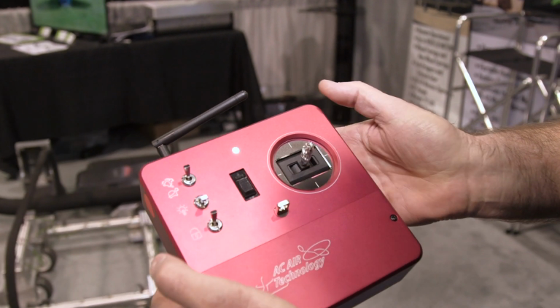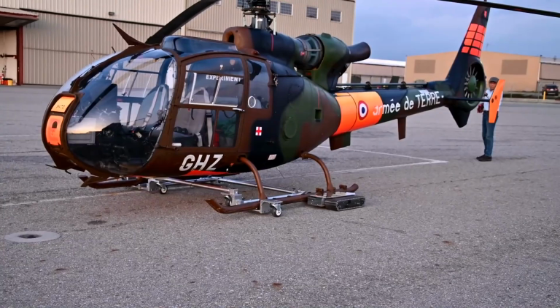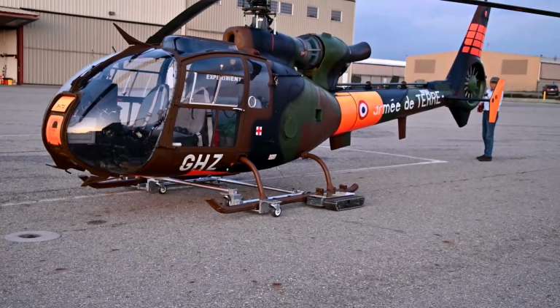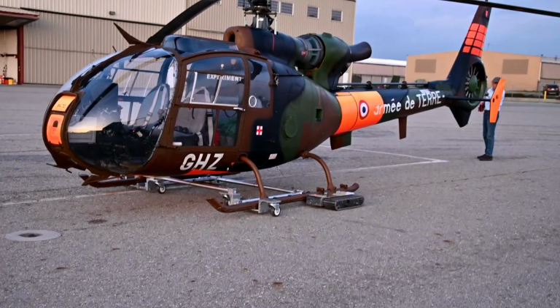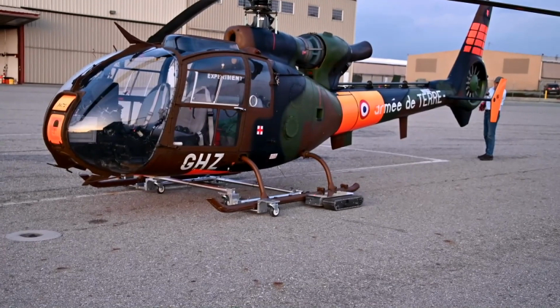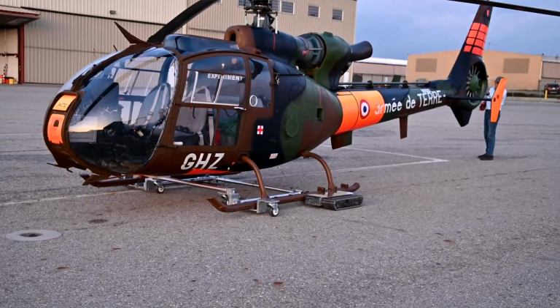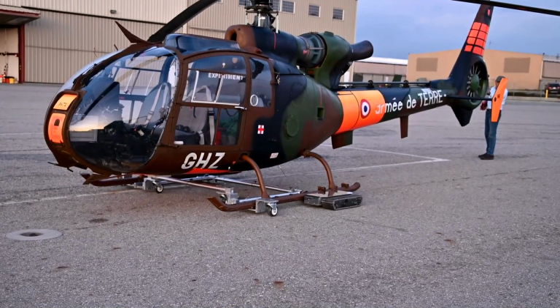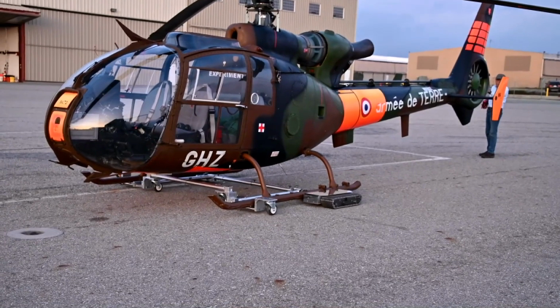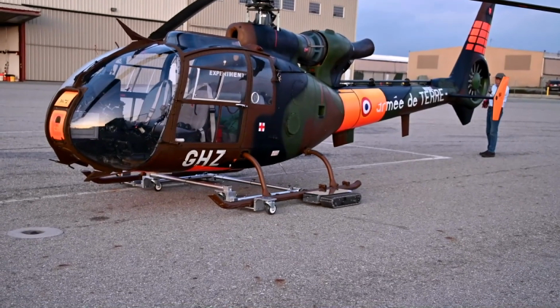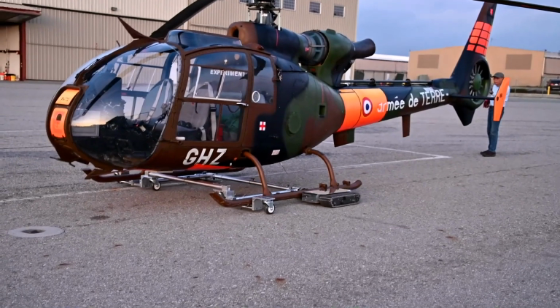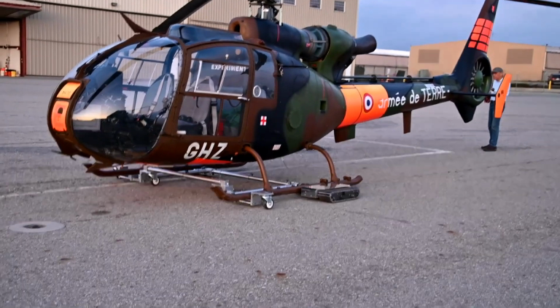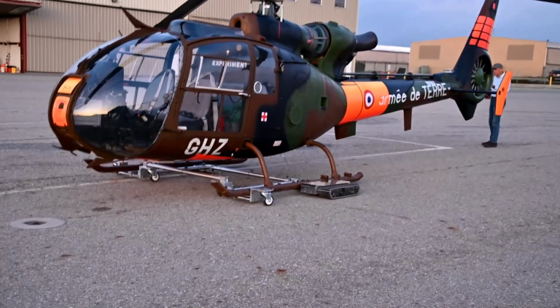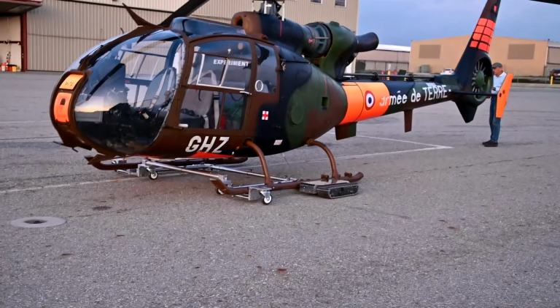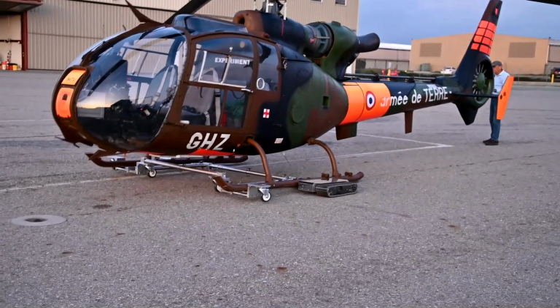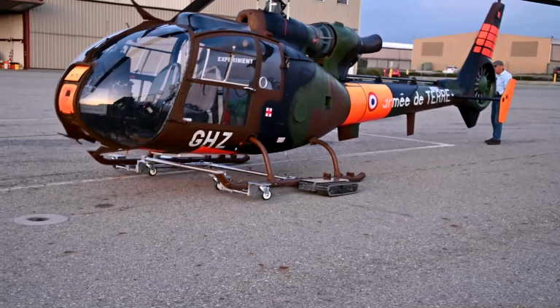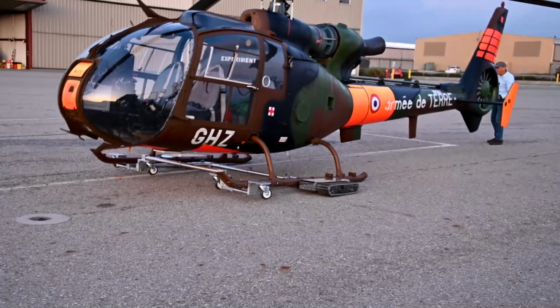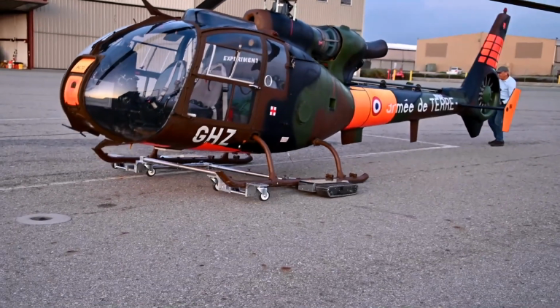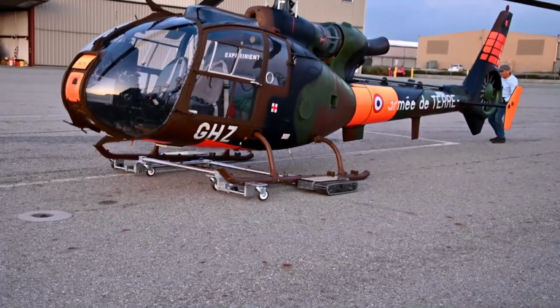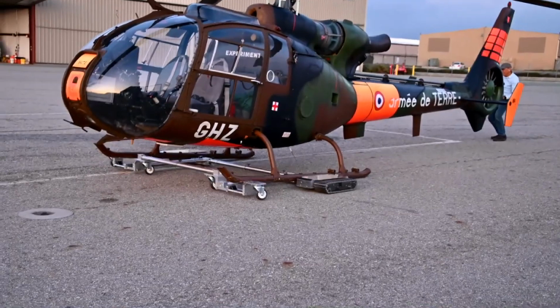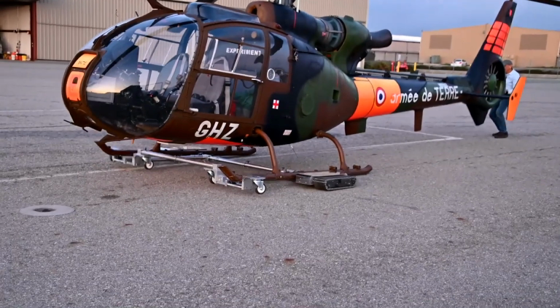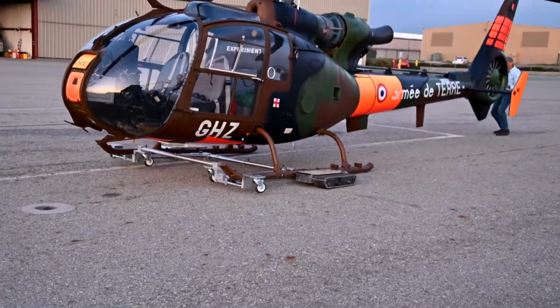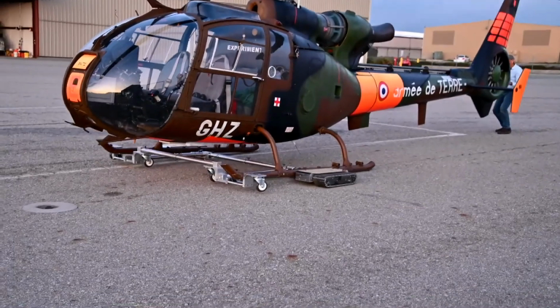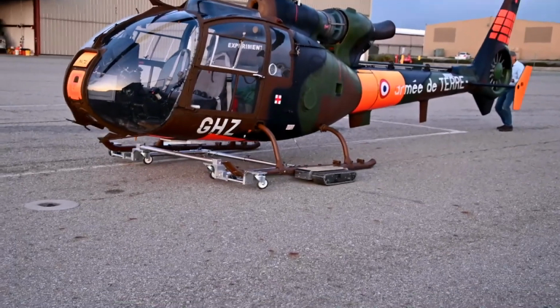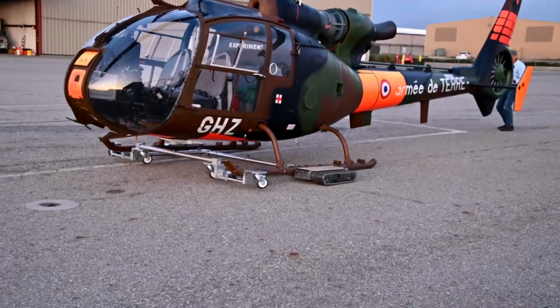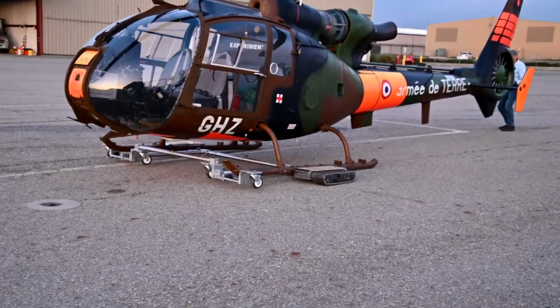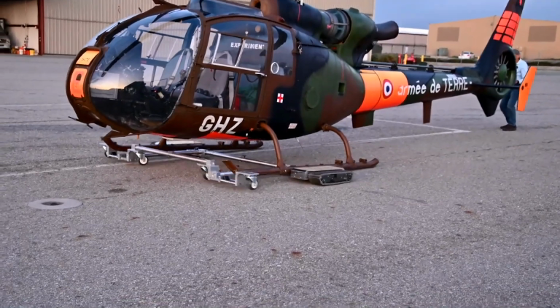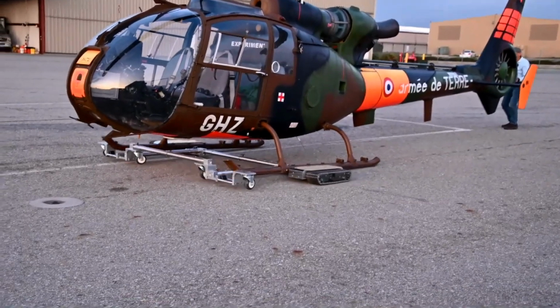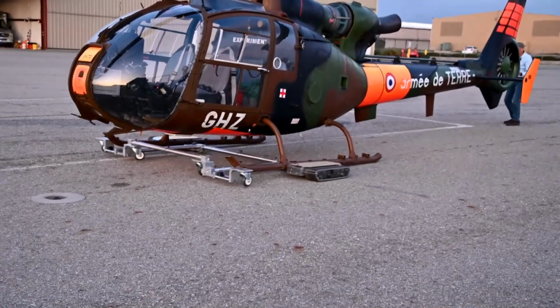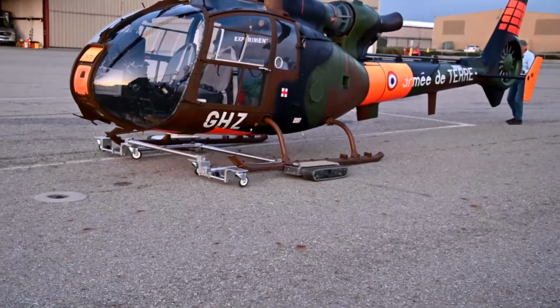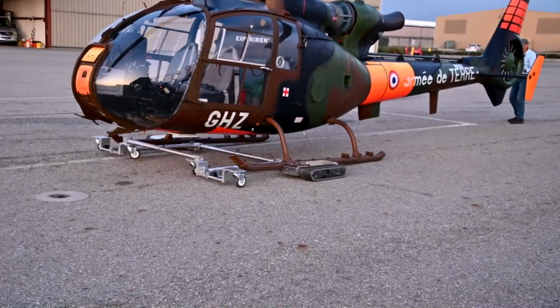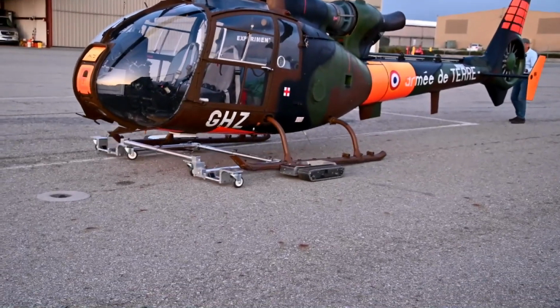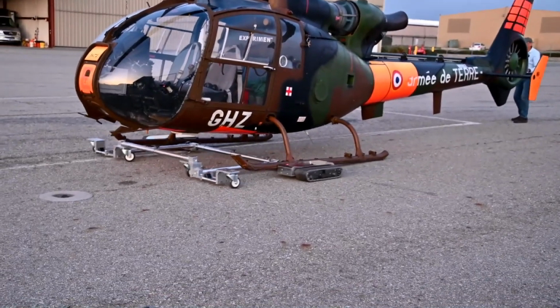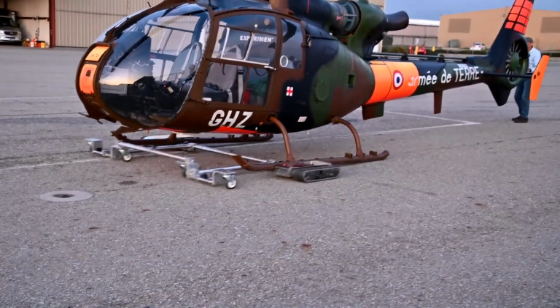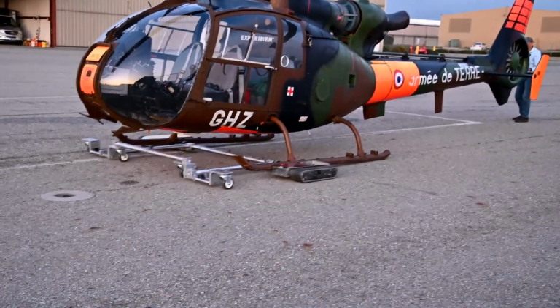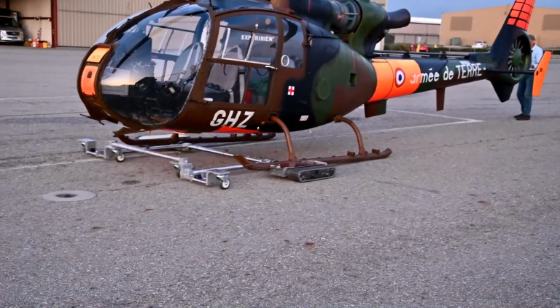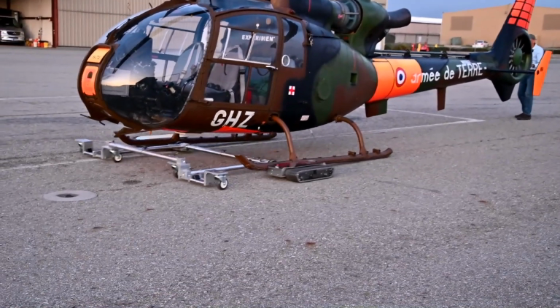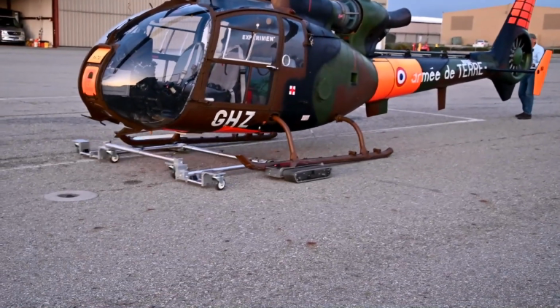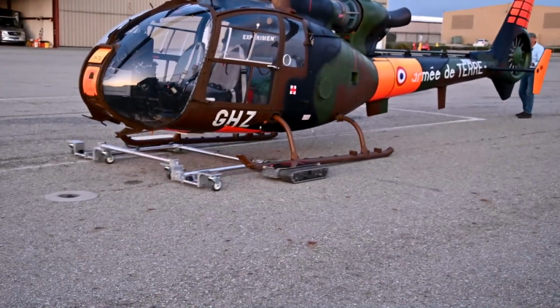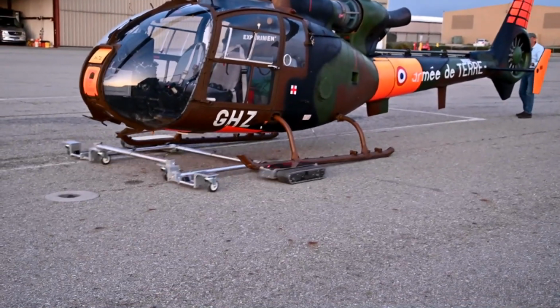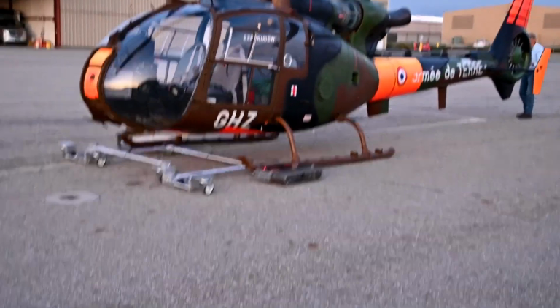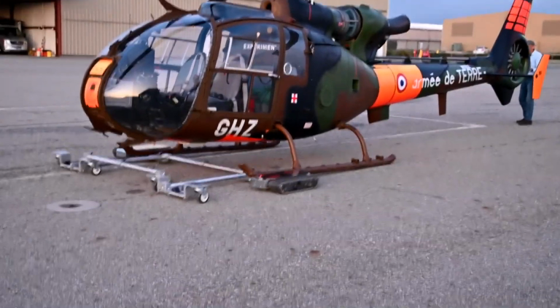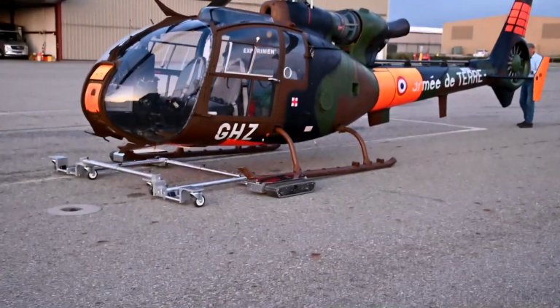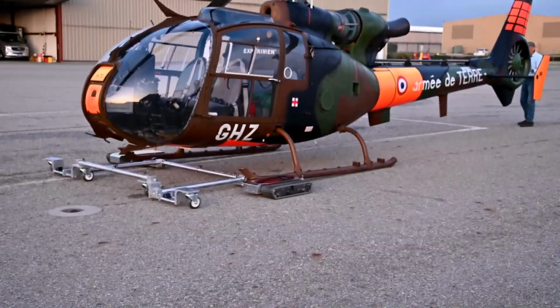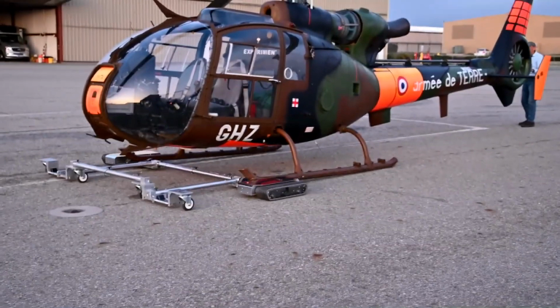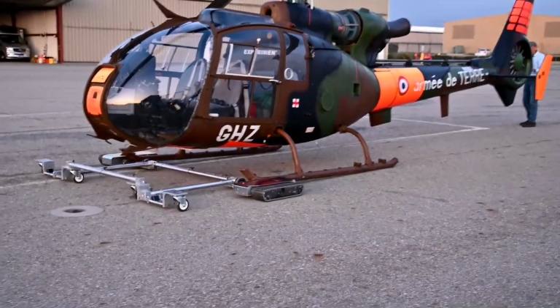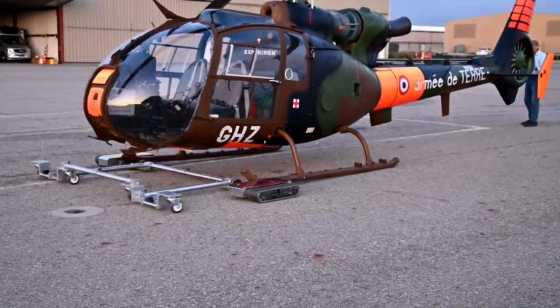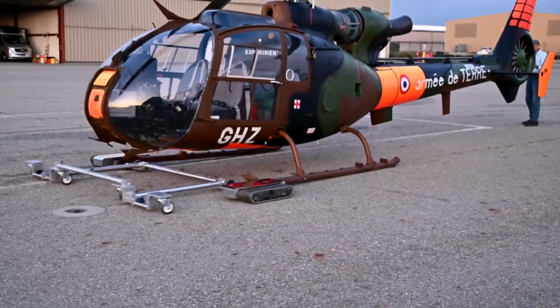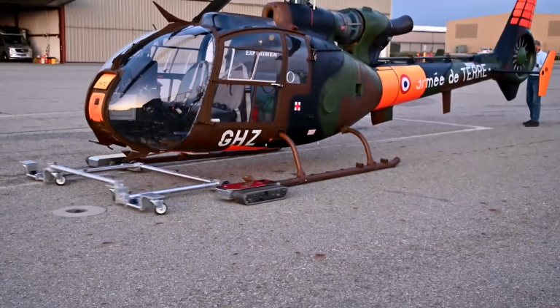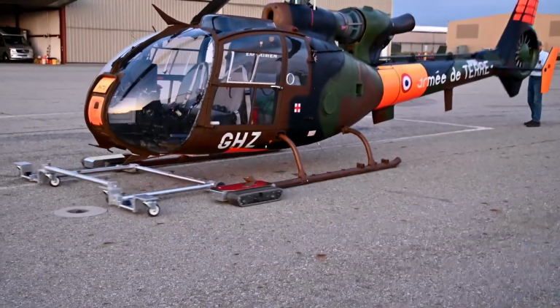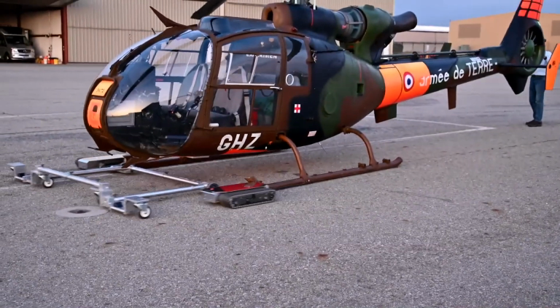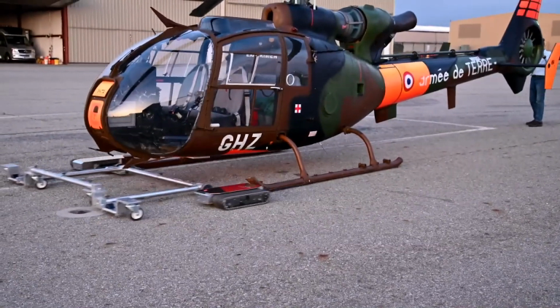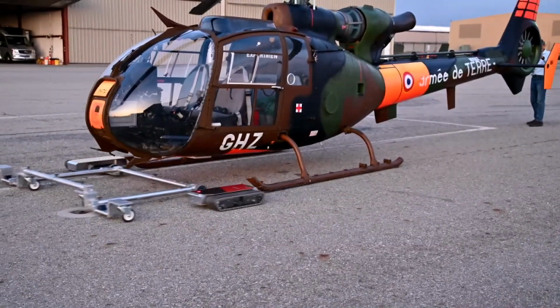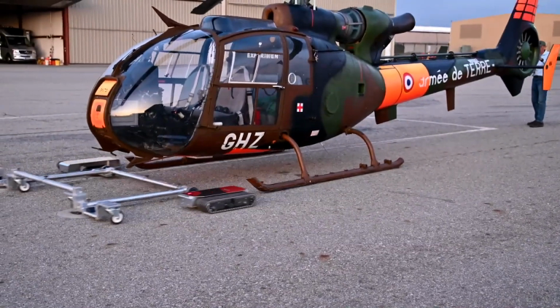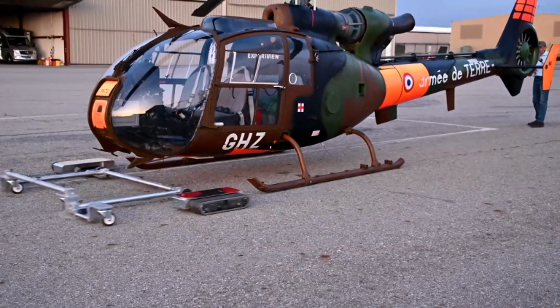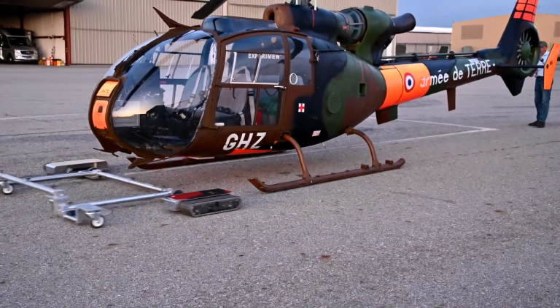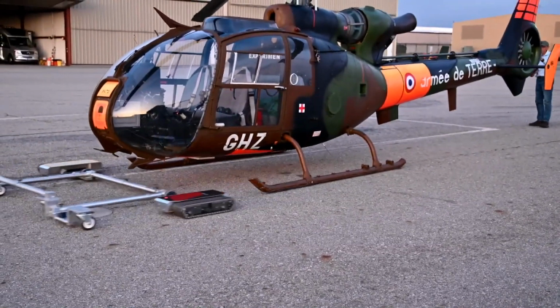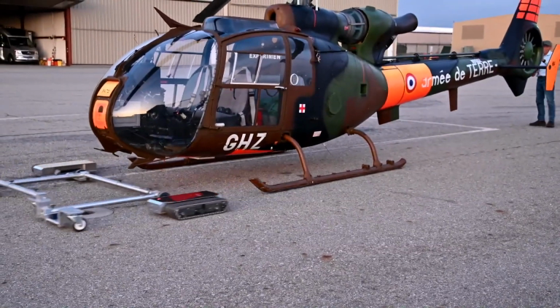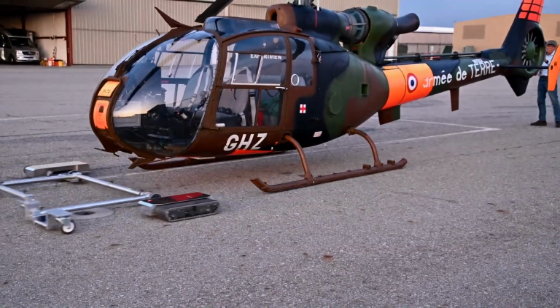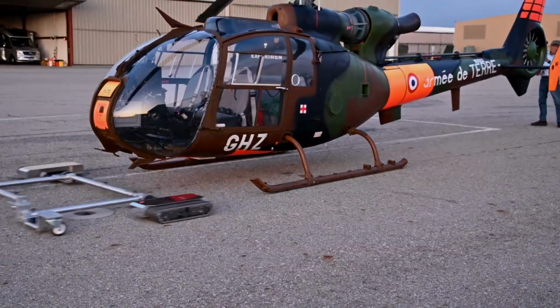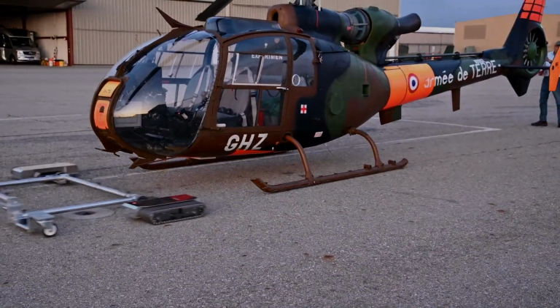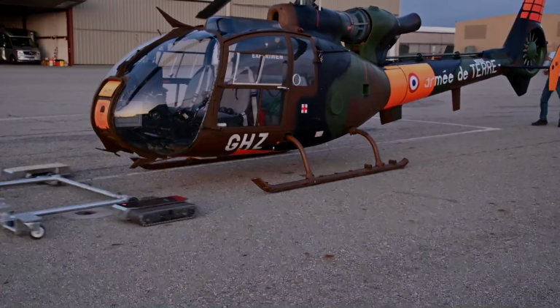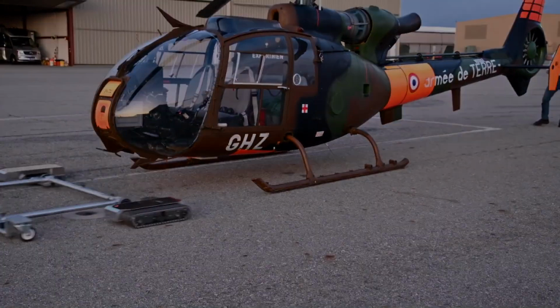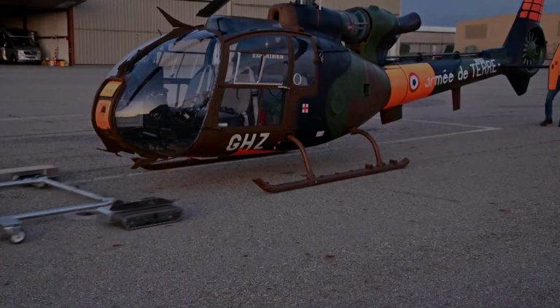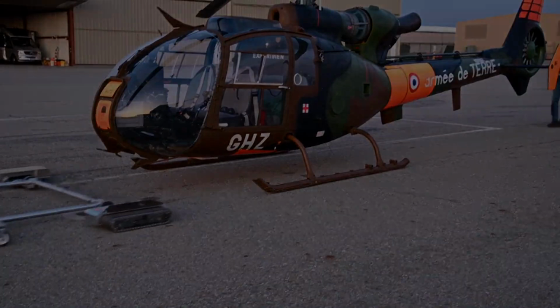After facing some coronavirus-related slowdowns, the company expects to begin deliveries of the U.S.-manufactured unit in July.